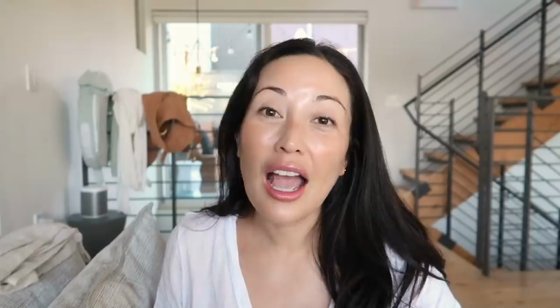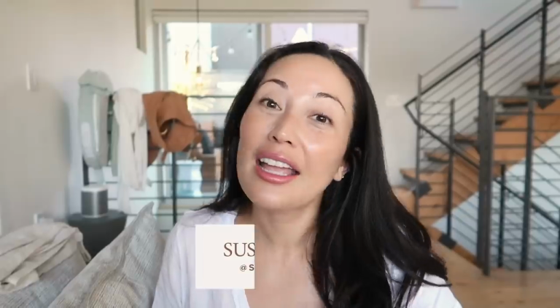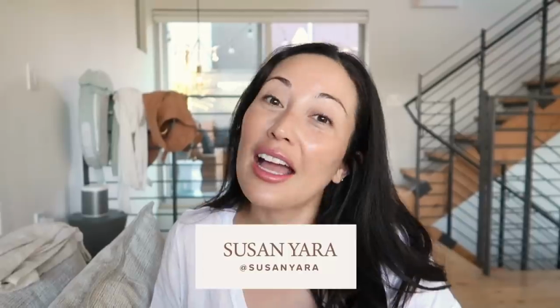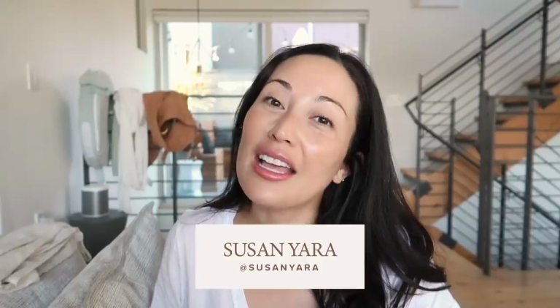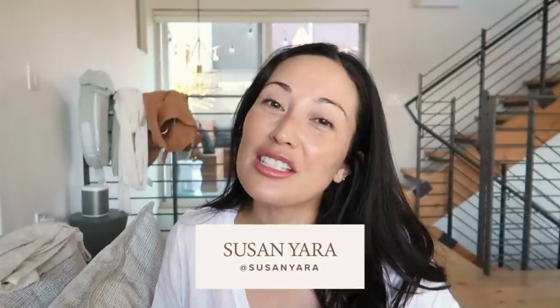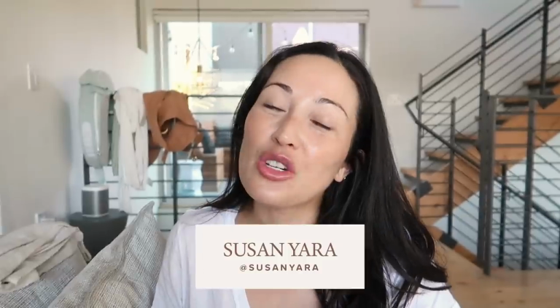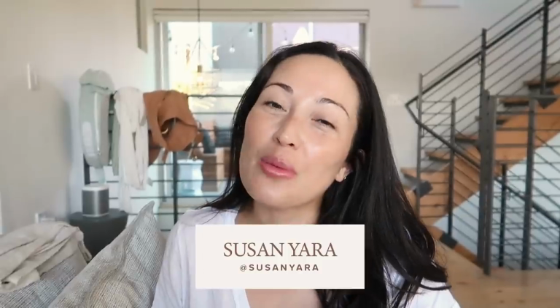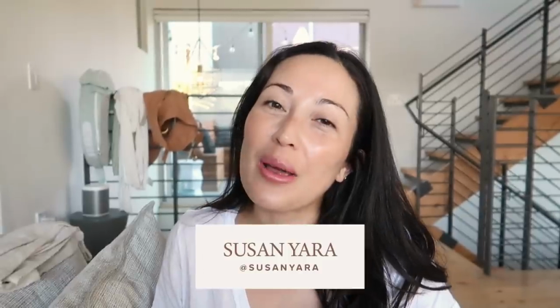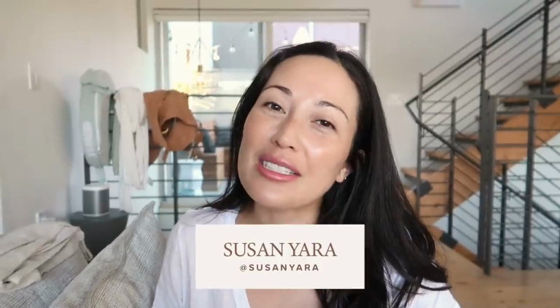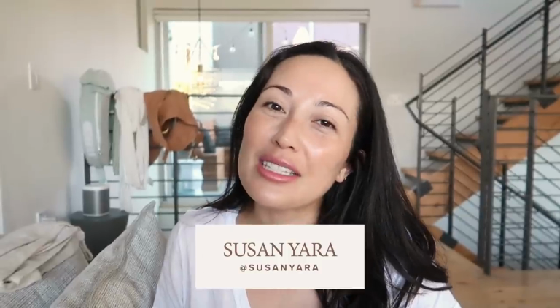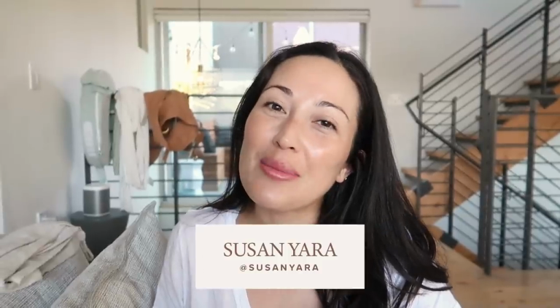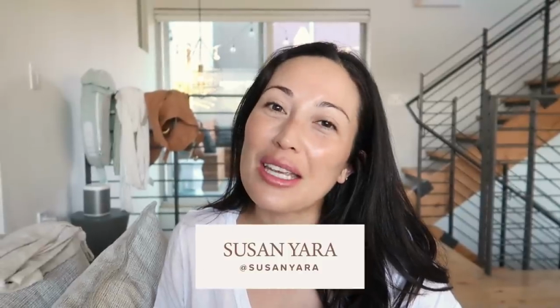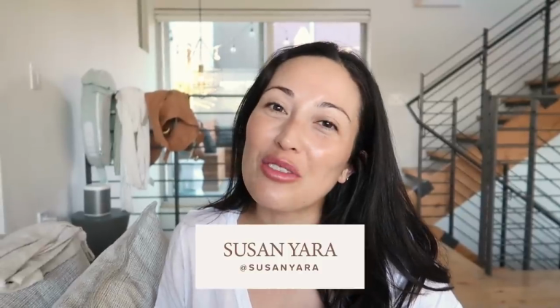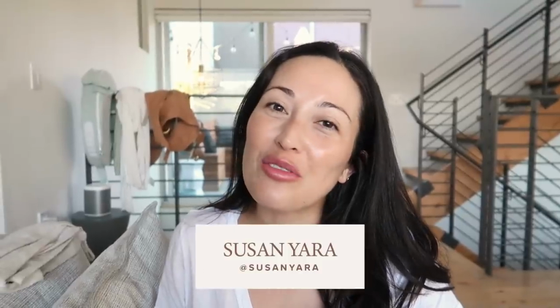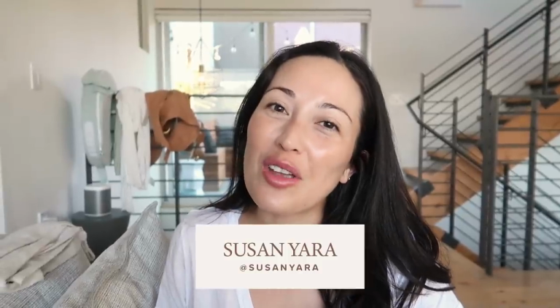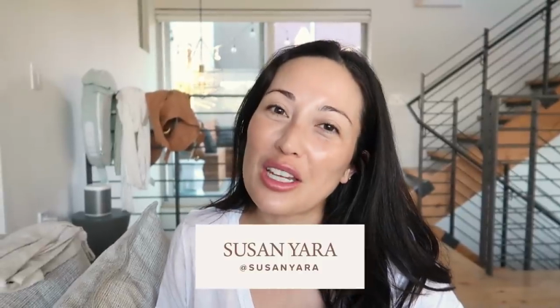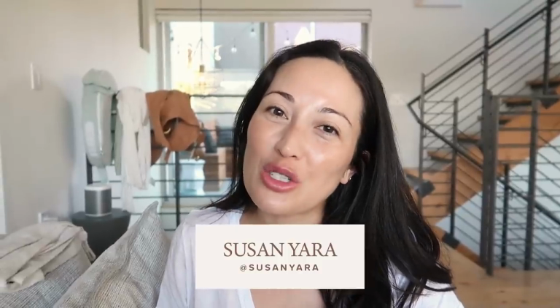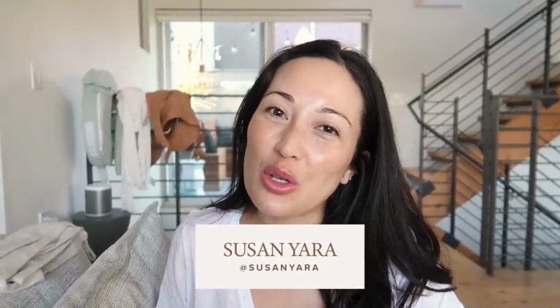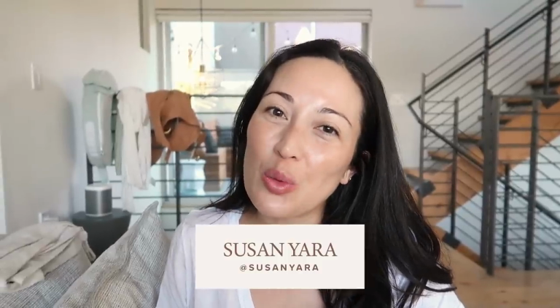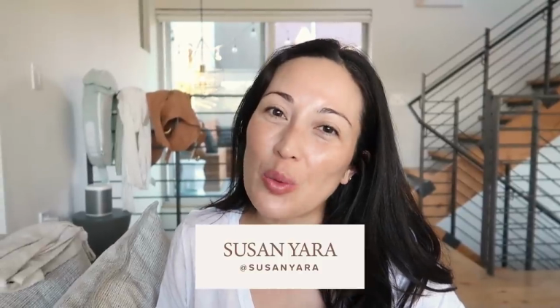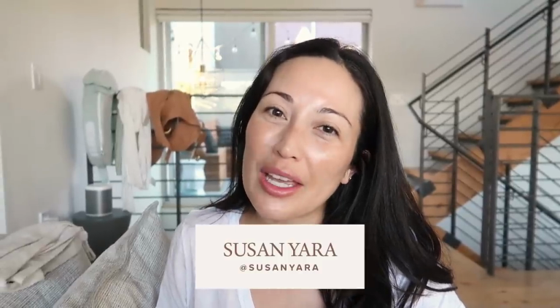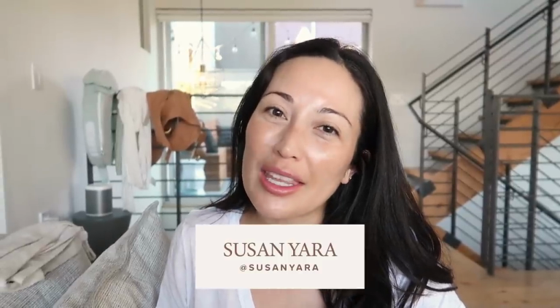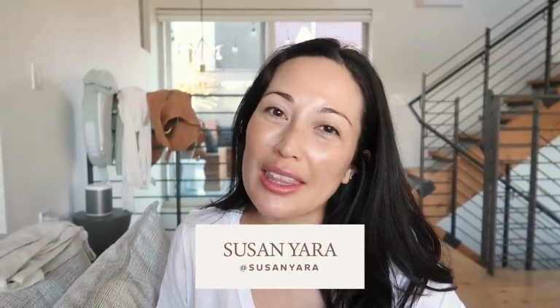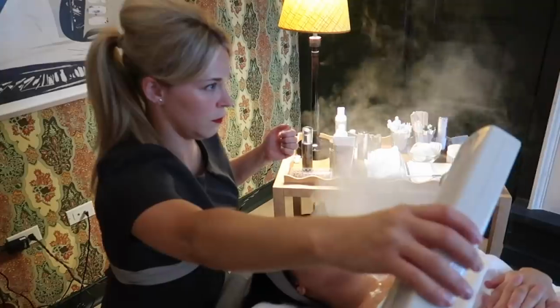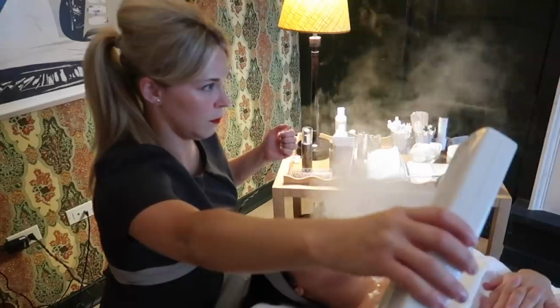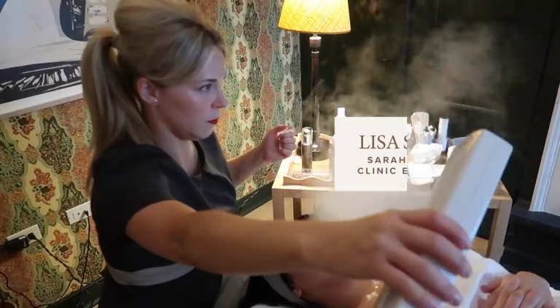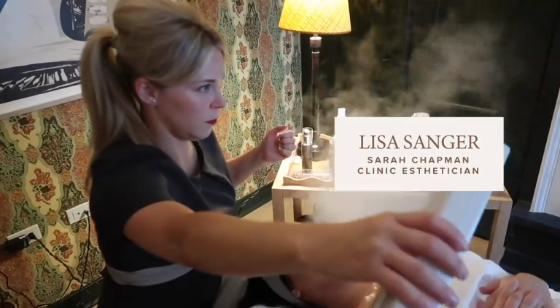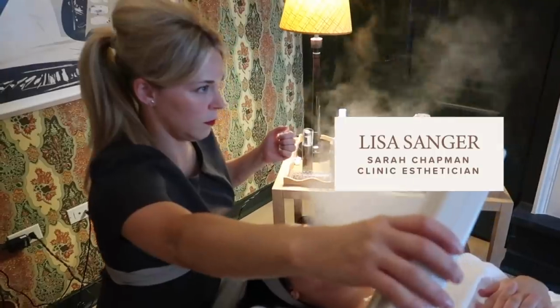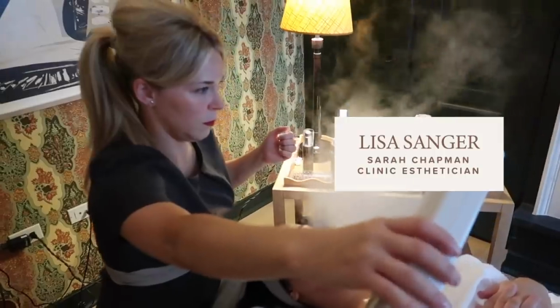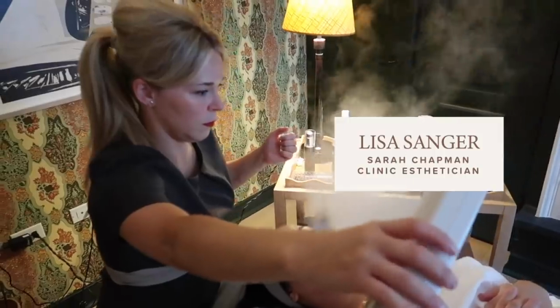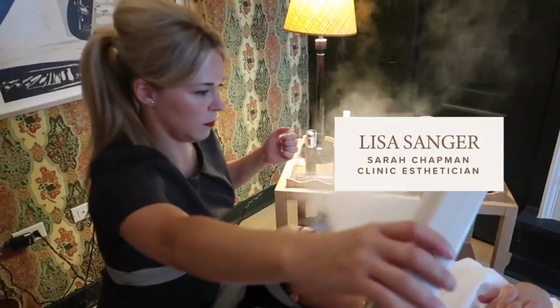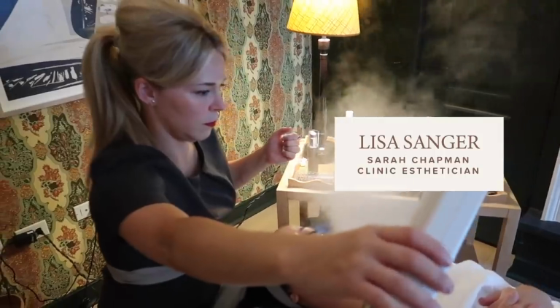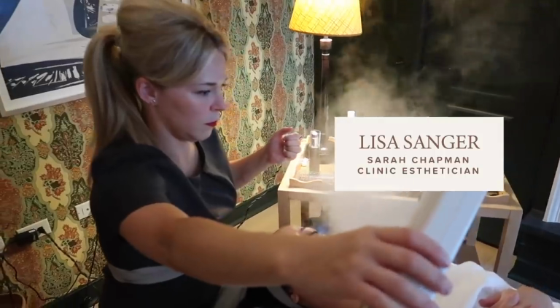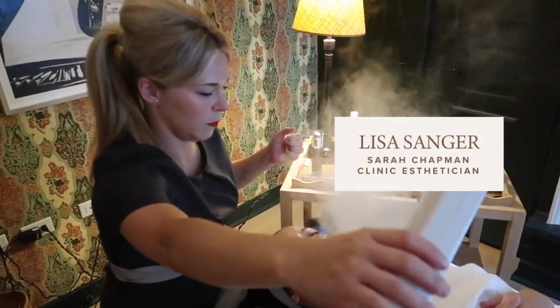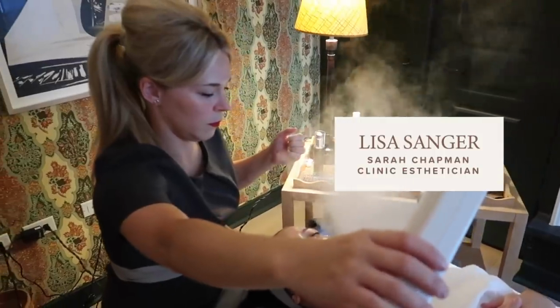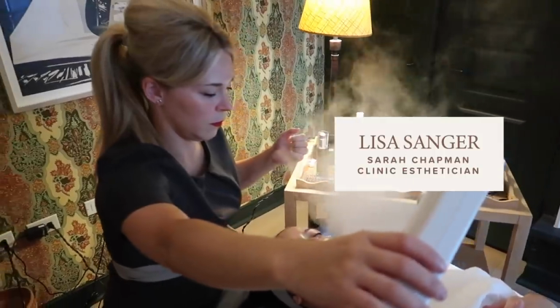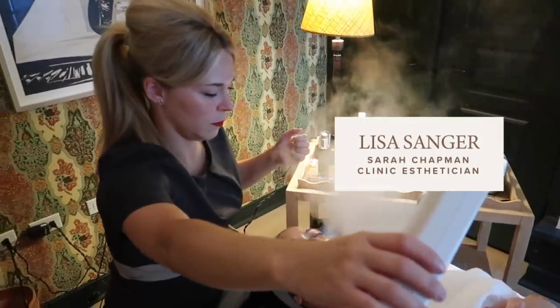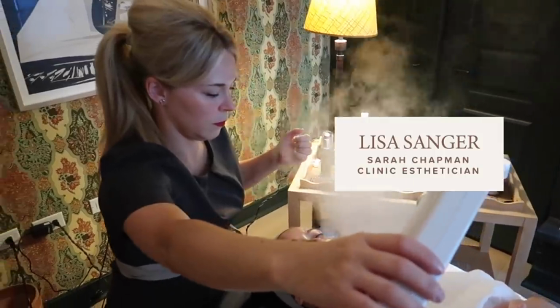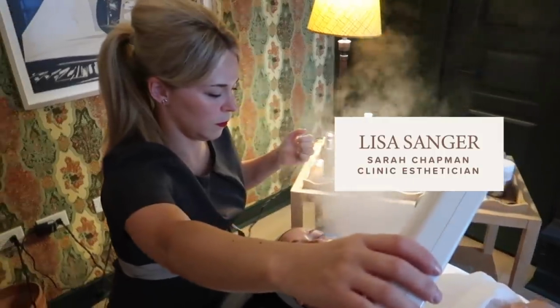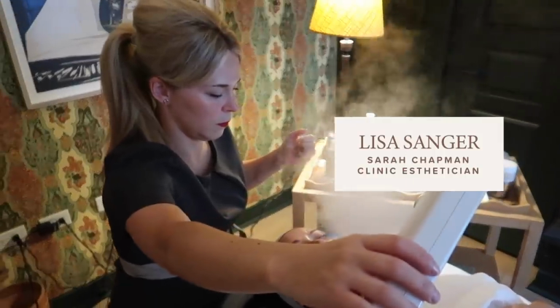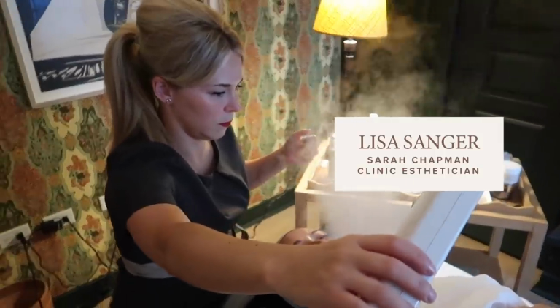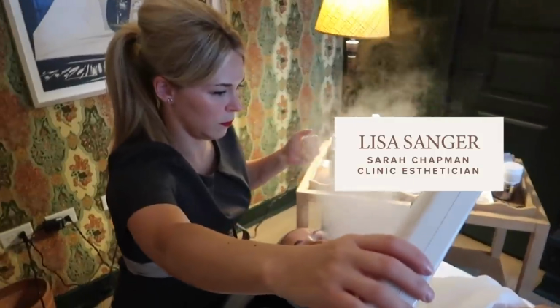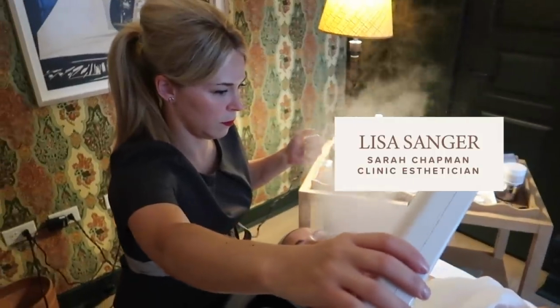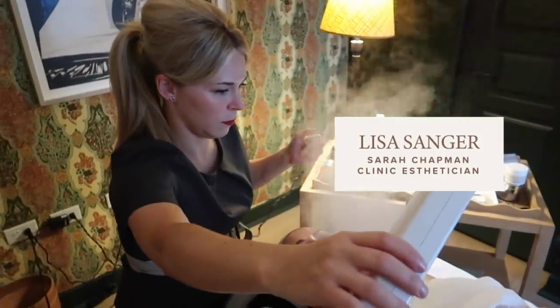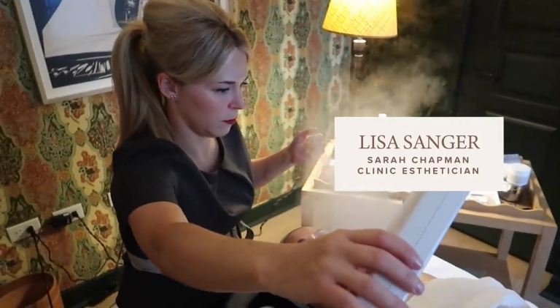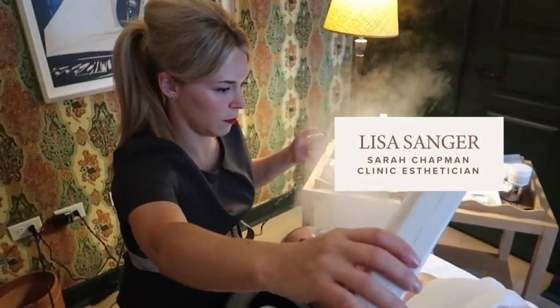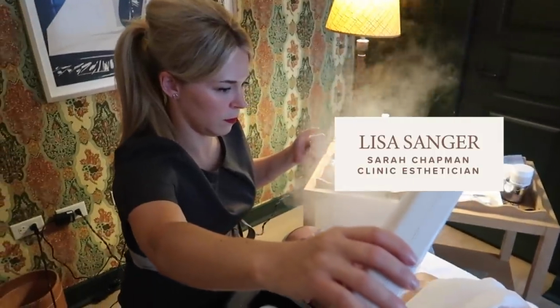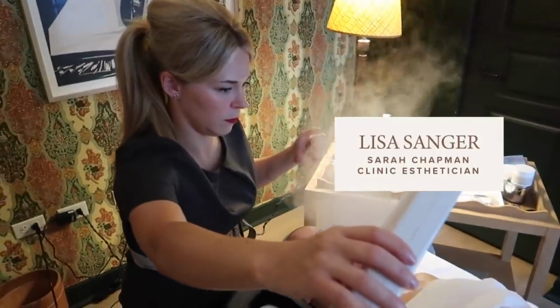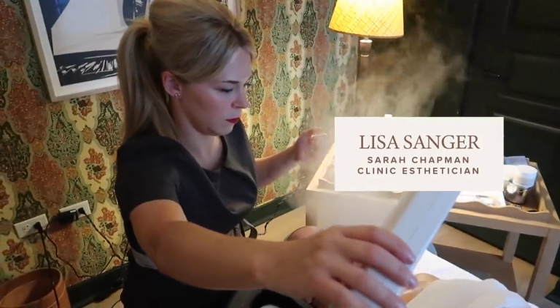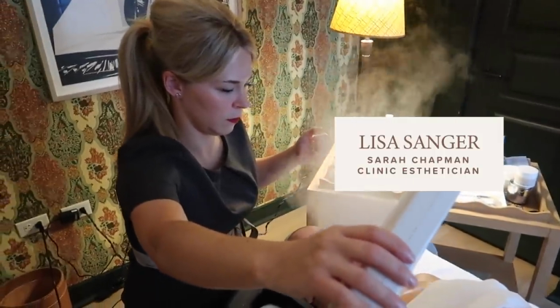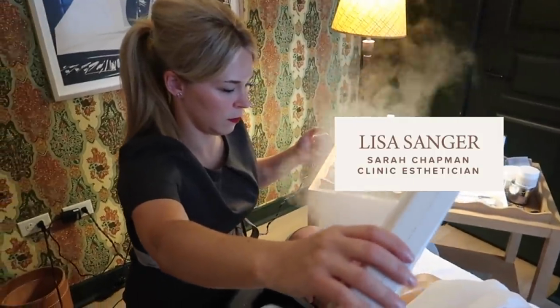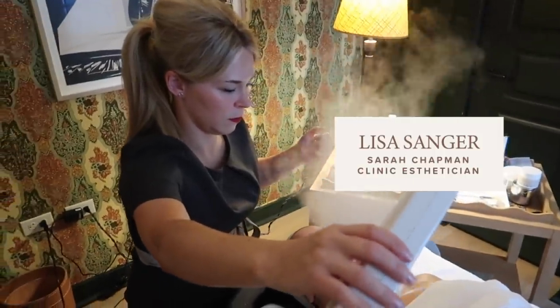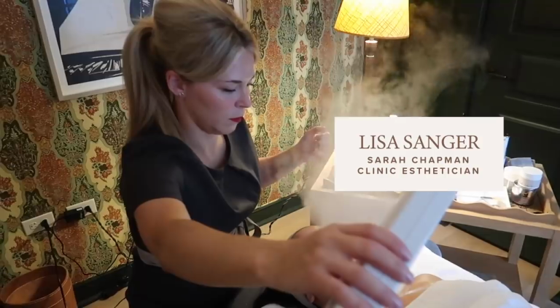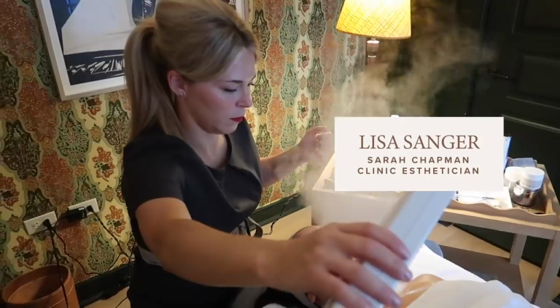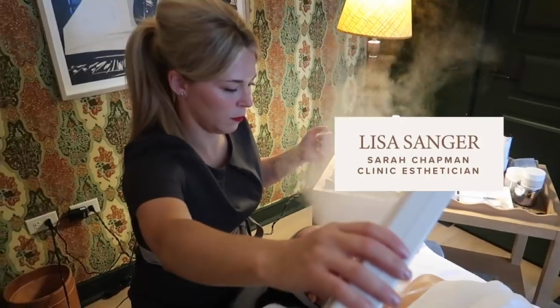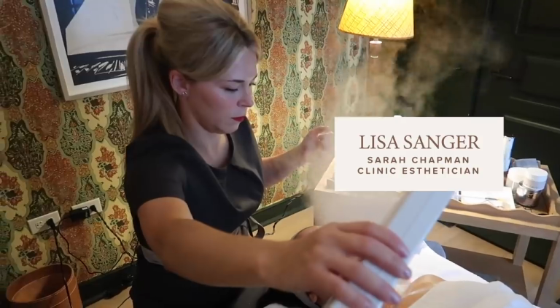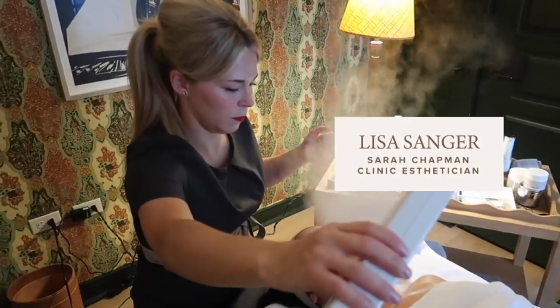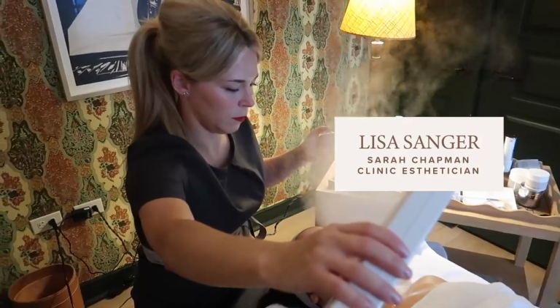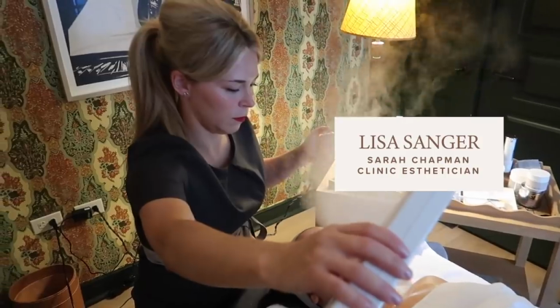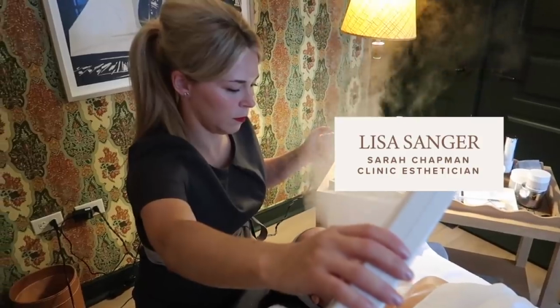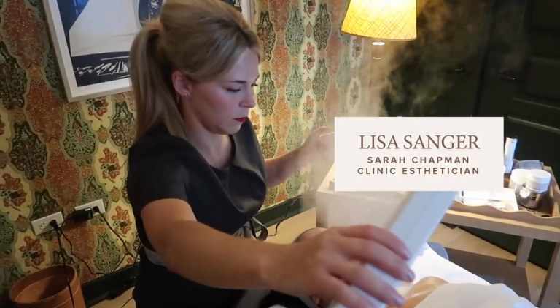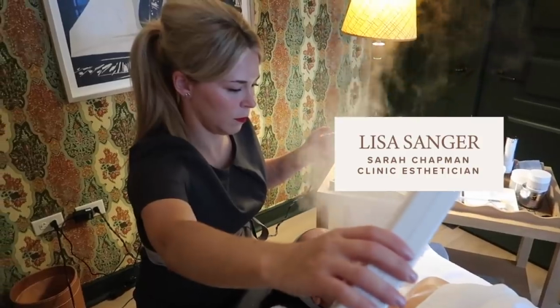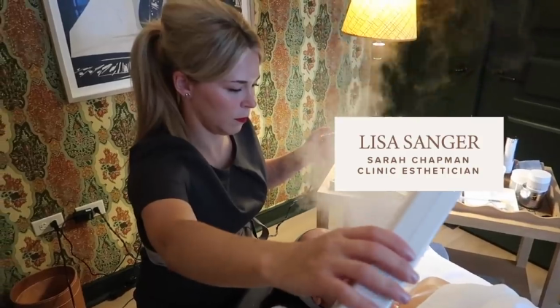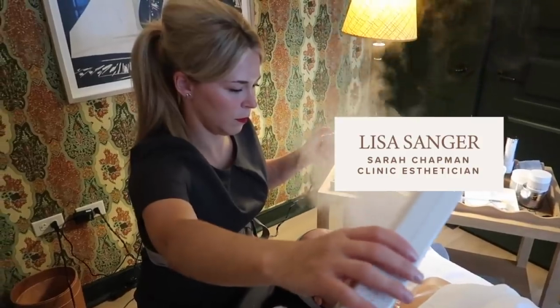Hi guys, you're about to see me get a facial with Lisa Sanger. She is one of the estheticians at Sarah Chapman Clinic in London.